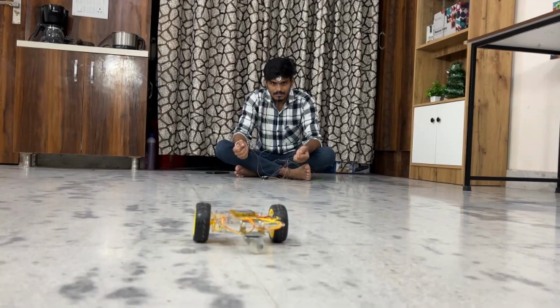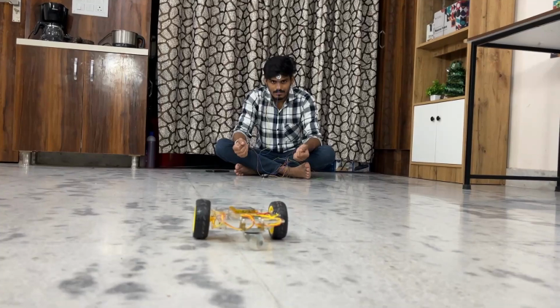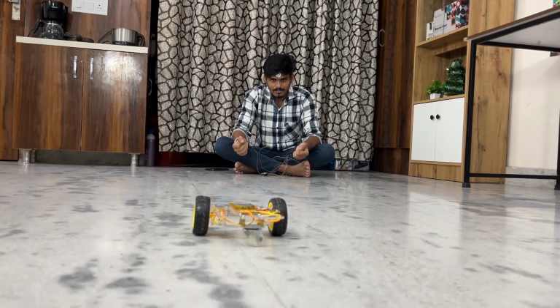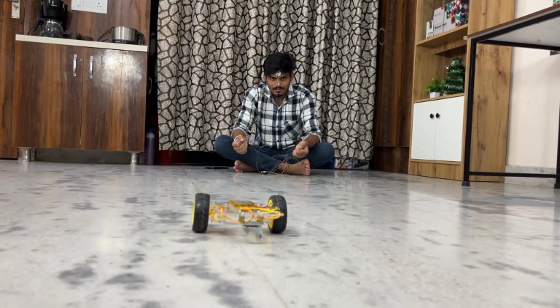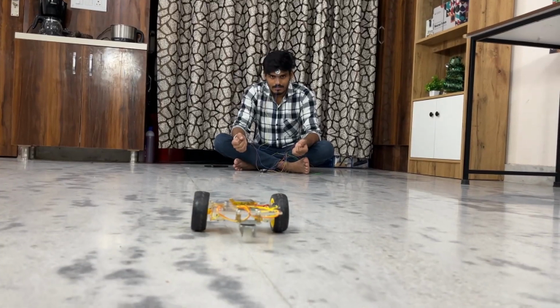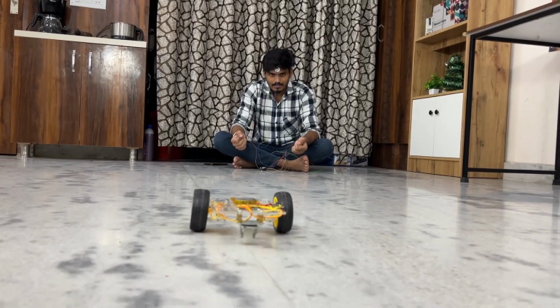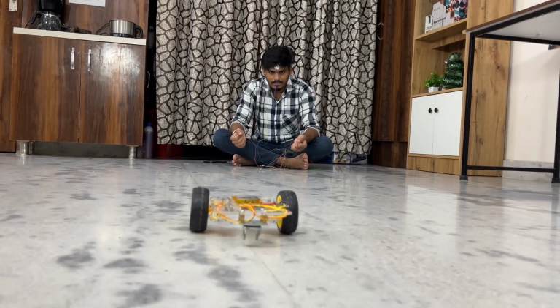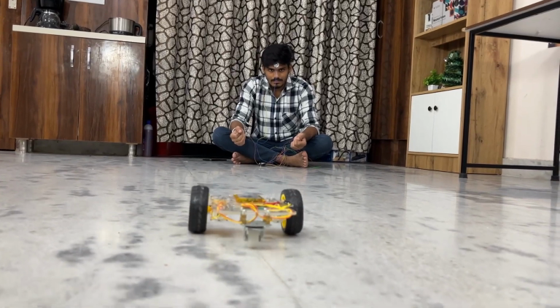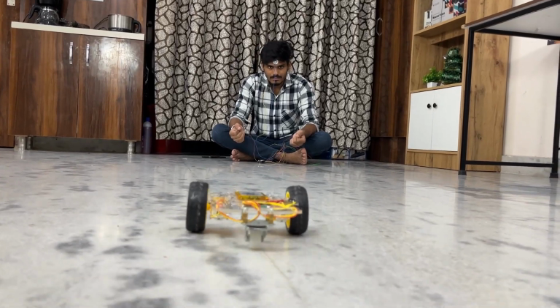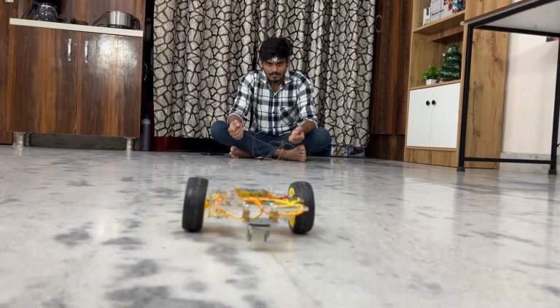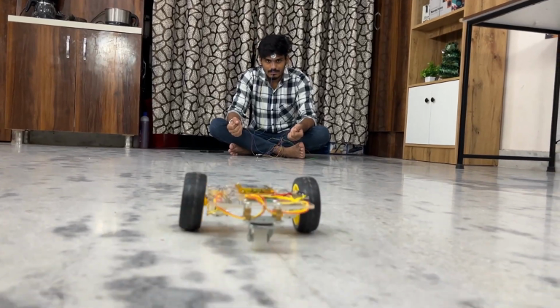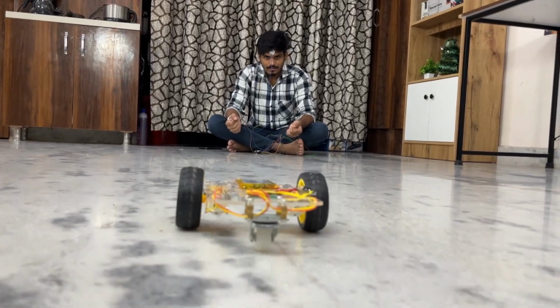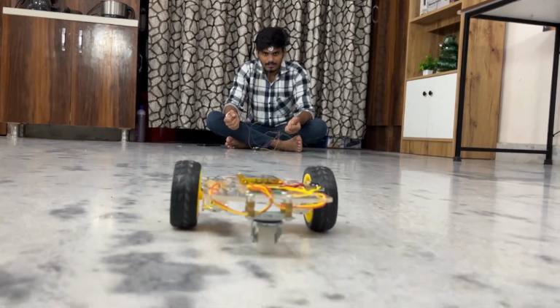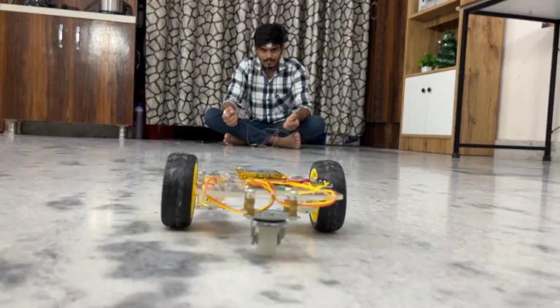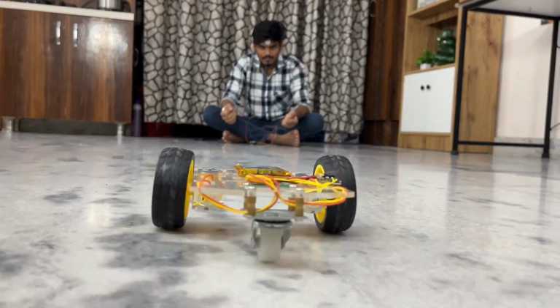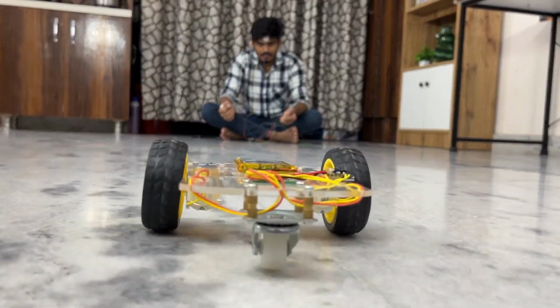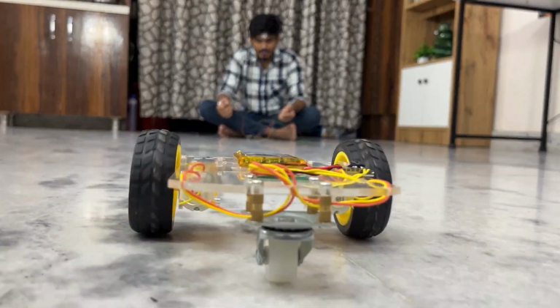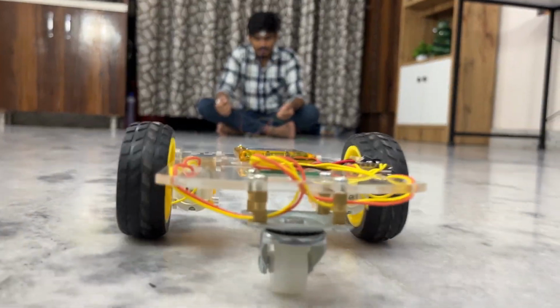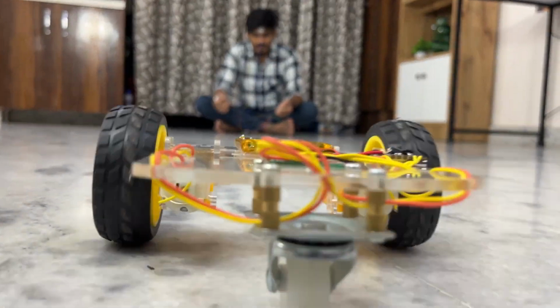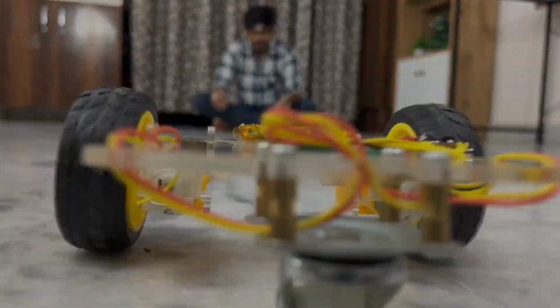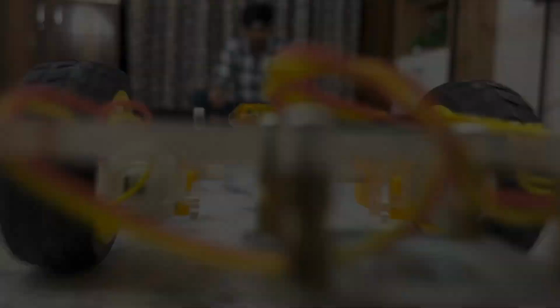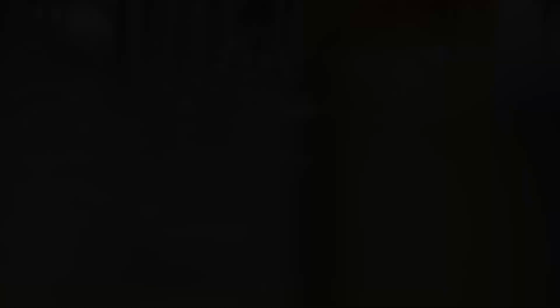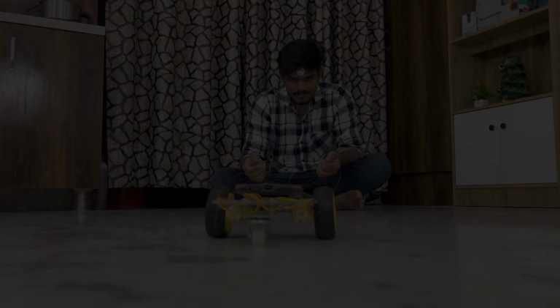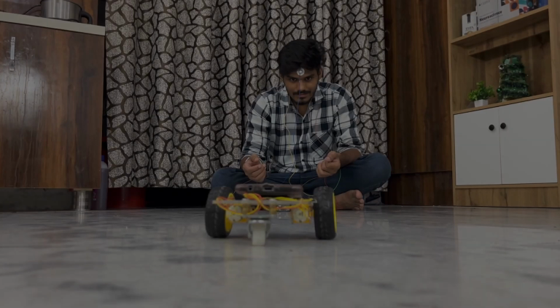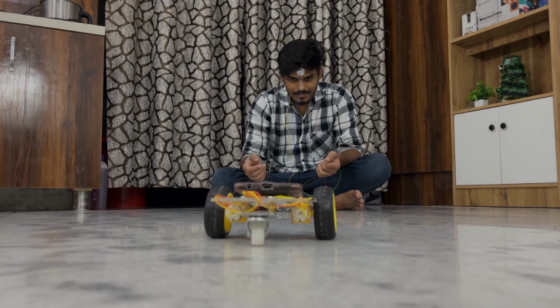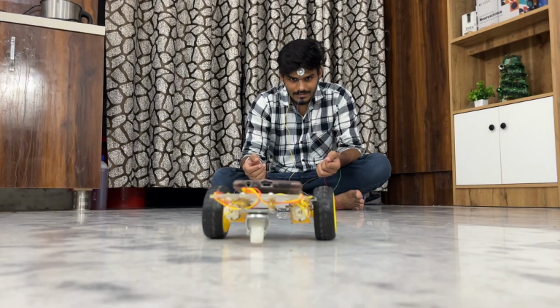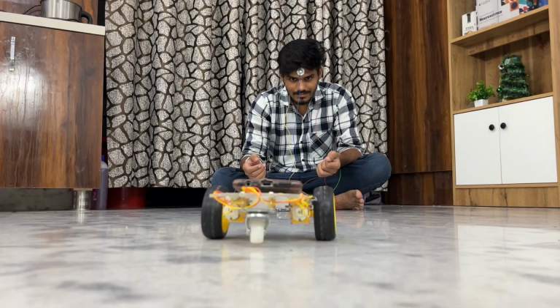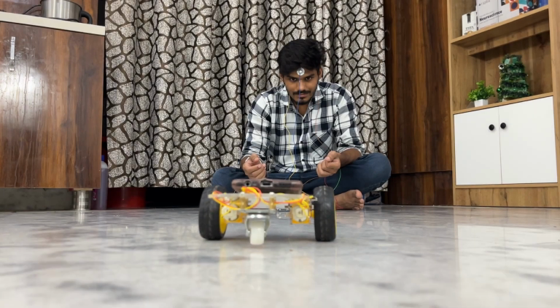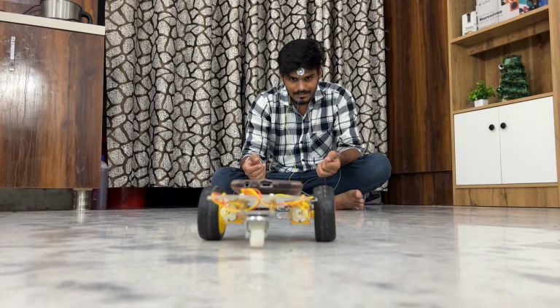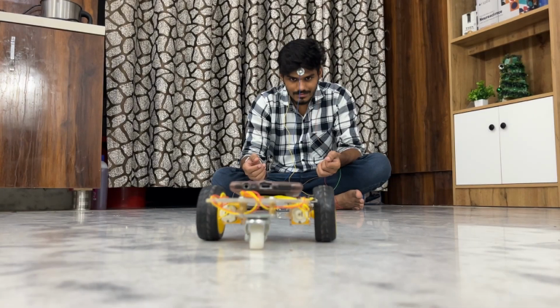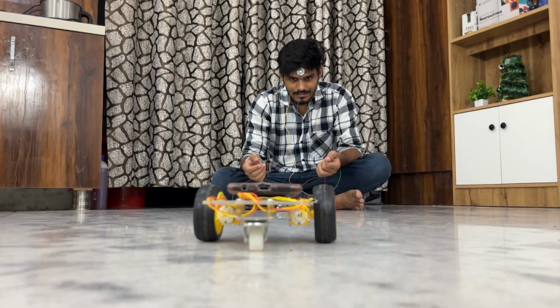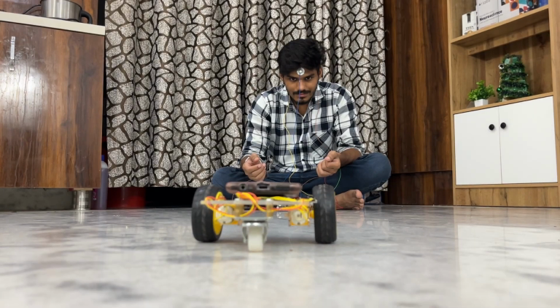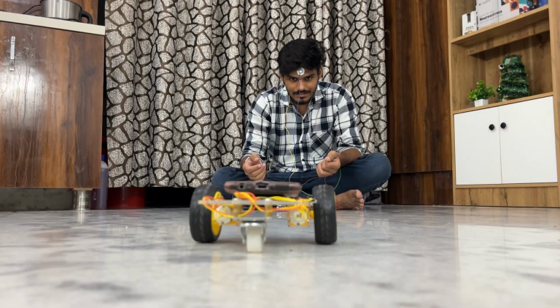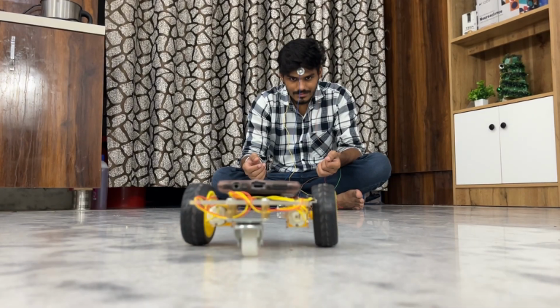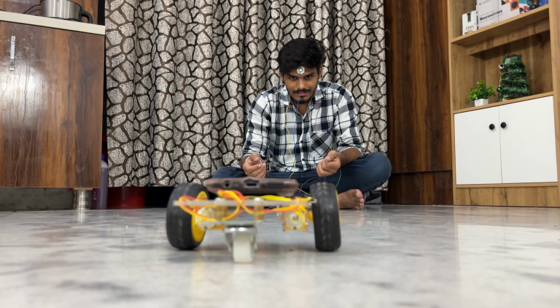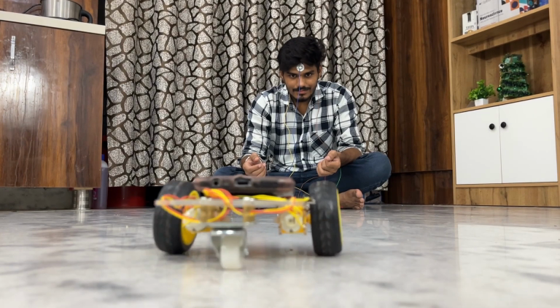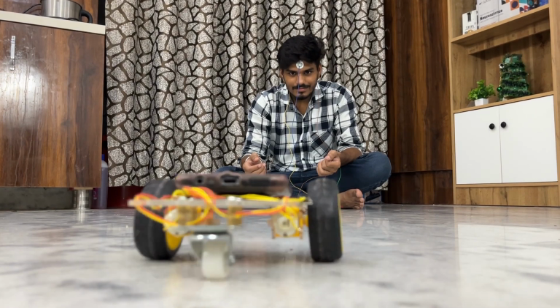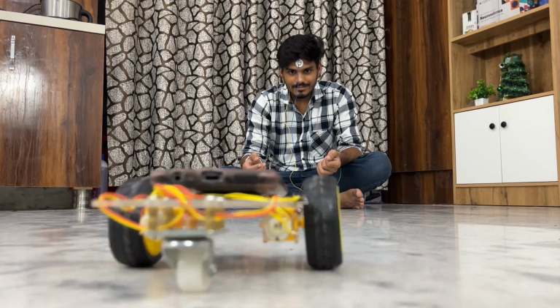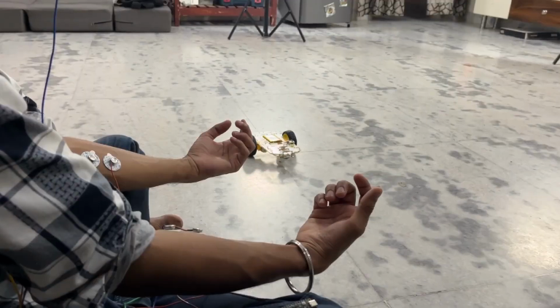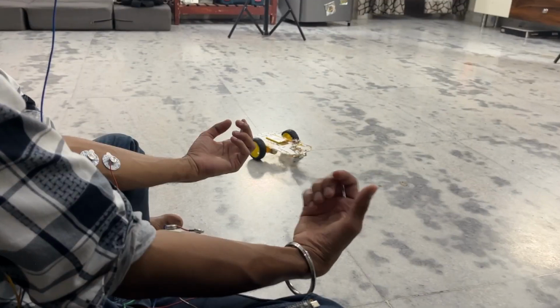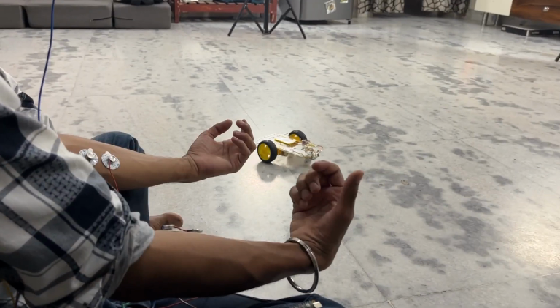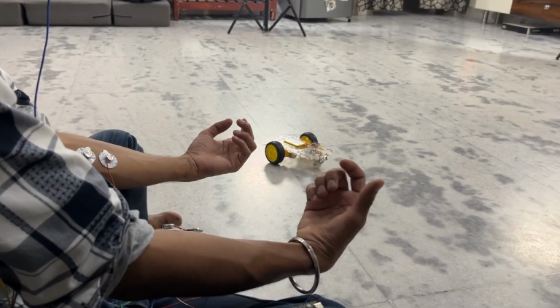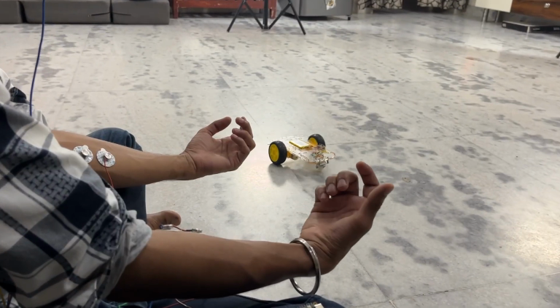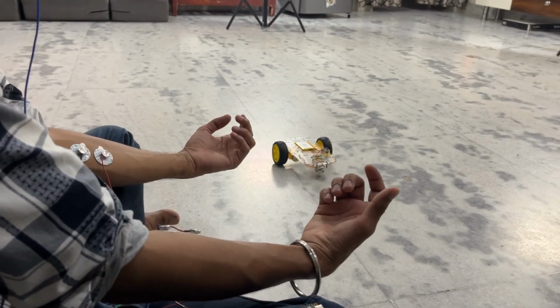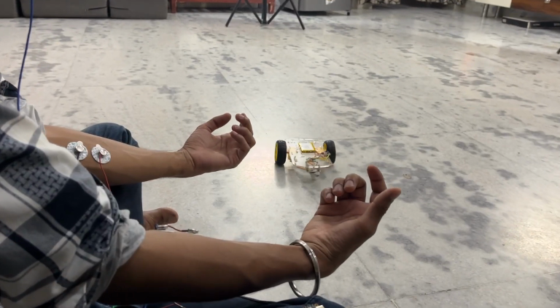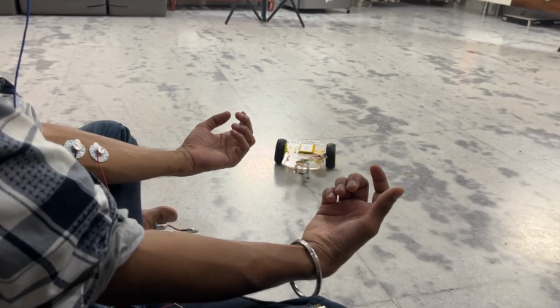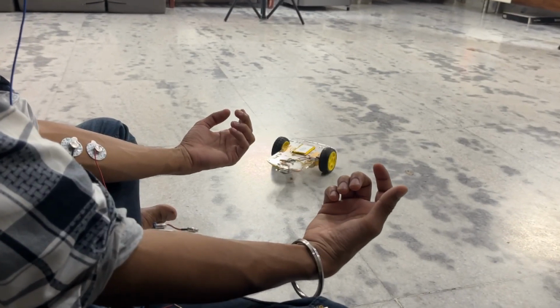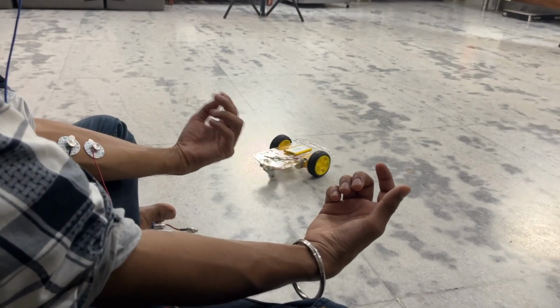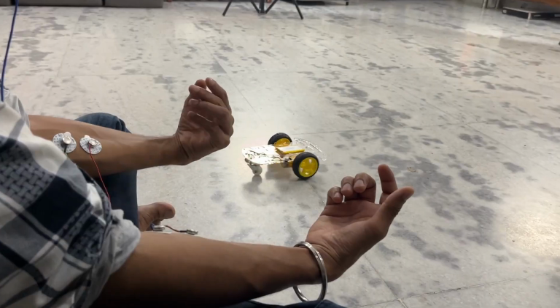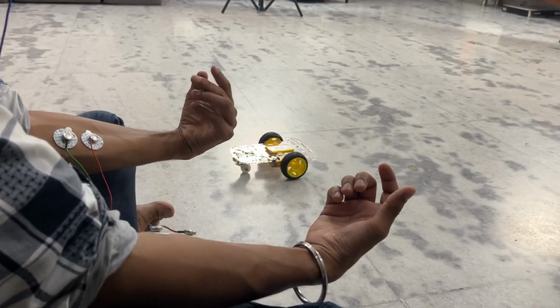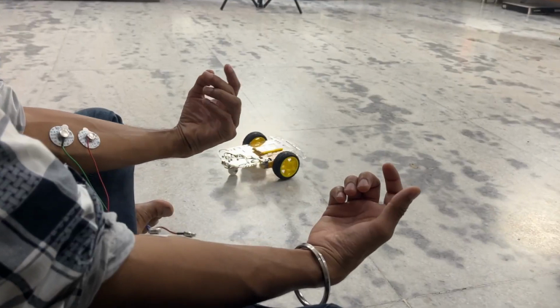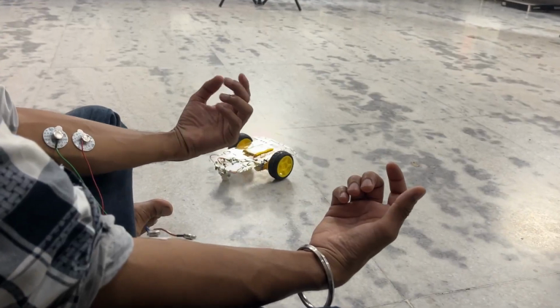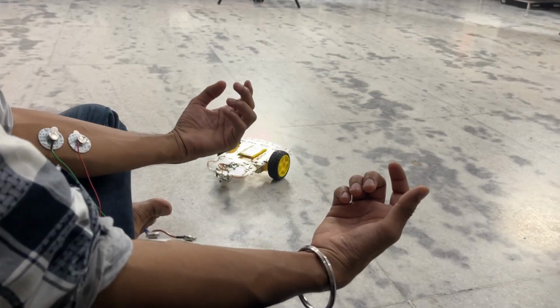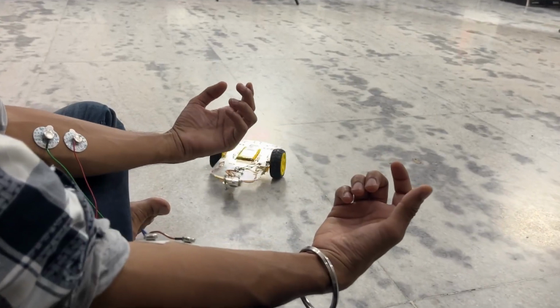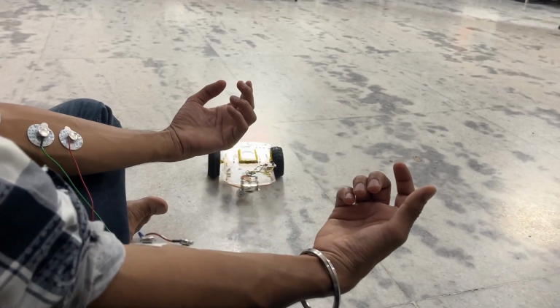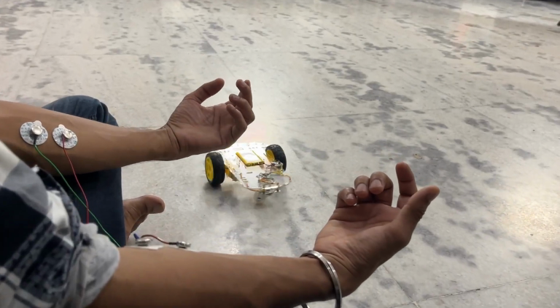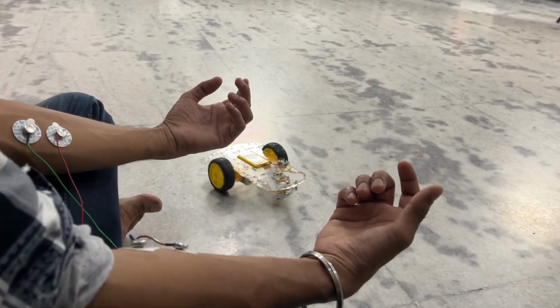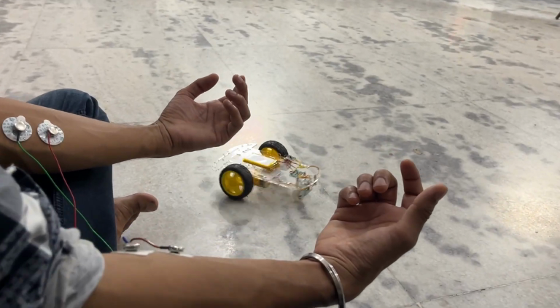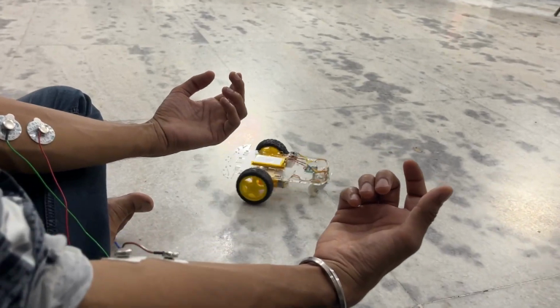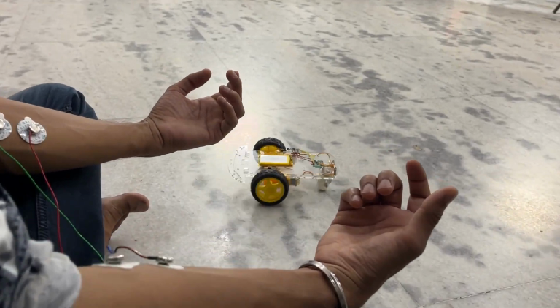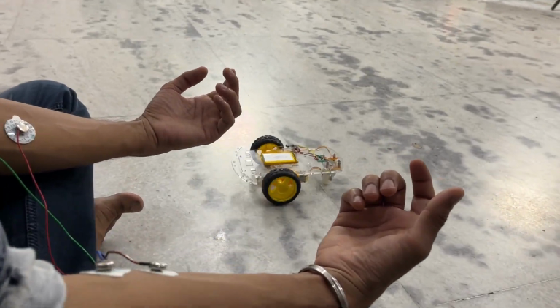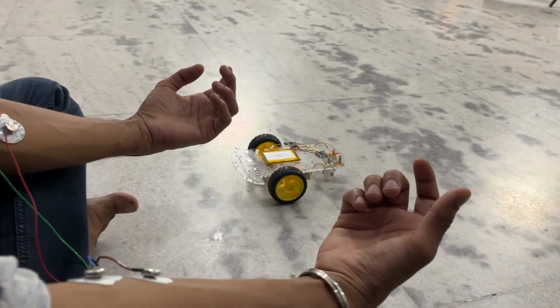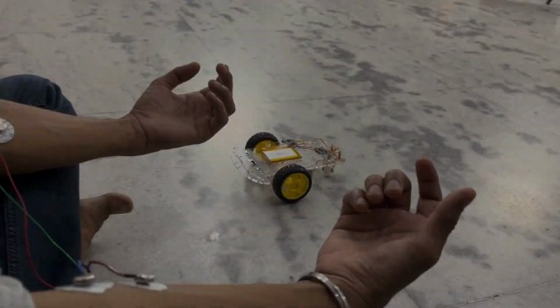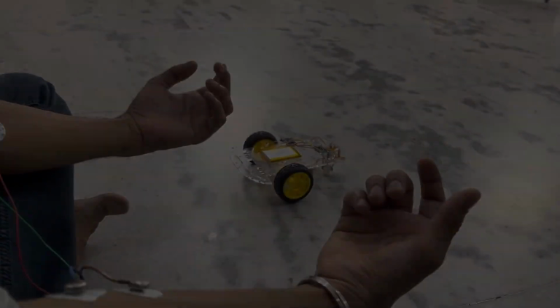Today, I'm going to show you how you can drive a robotic car using your brainwaves and muscle signals. Yes, it's real. Let's get into it.